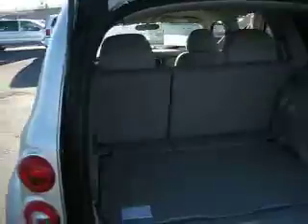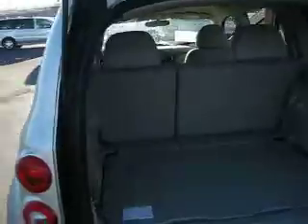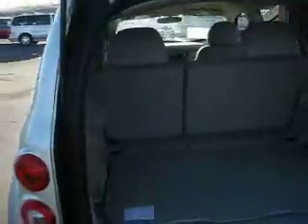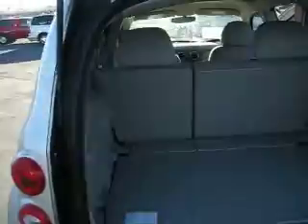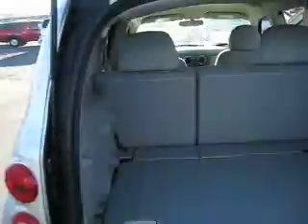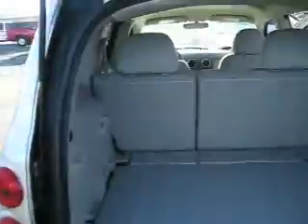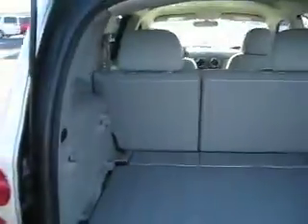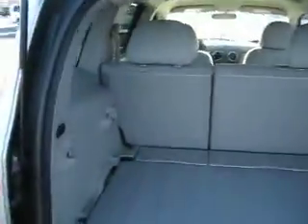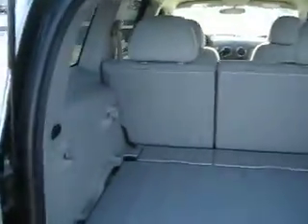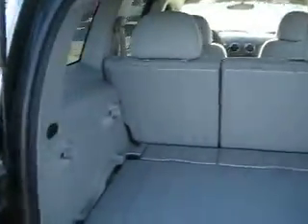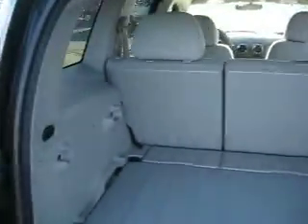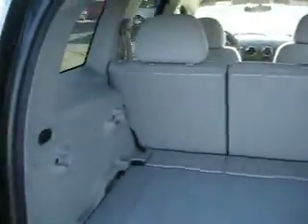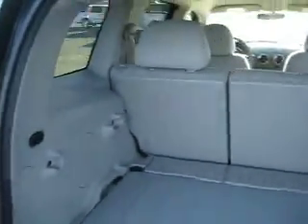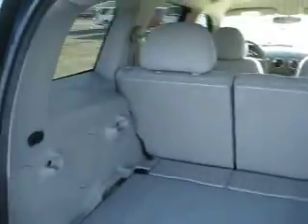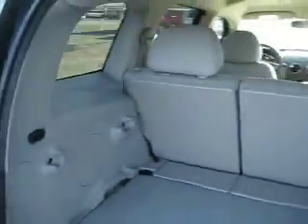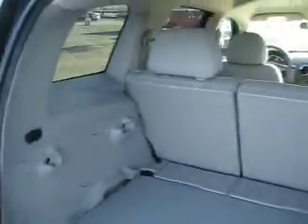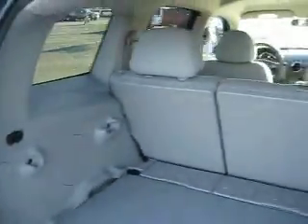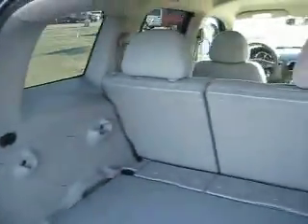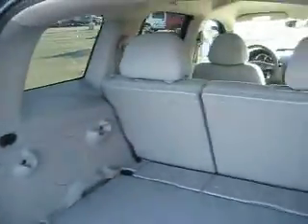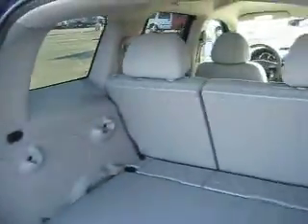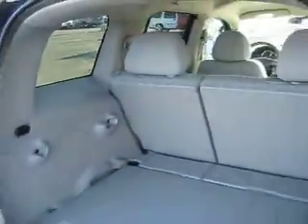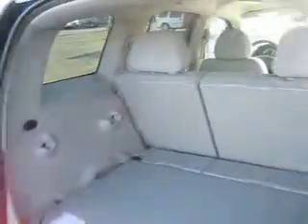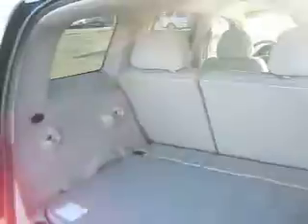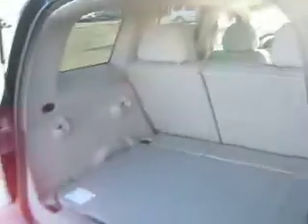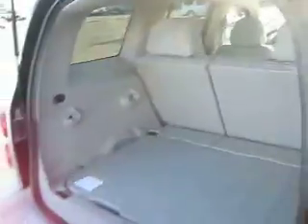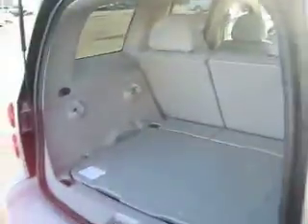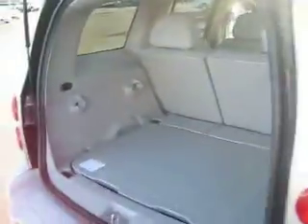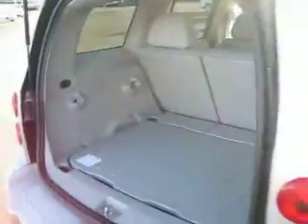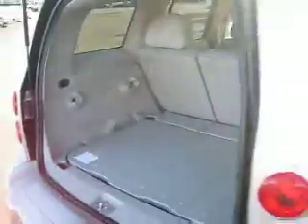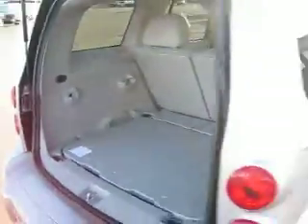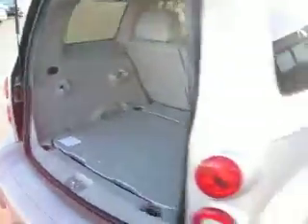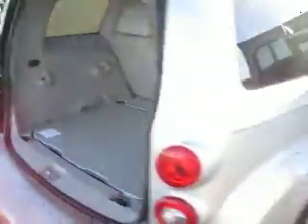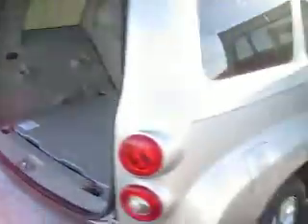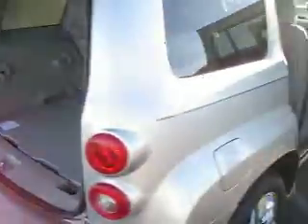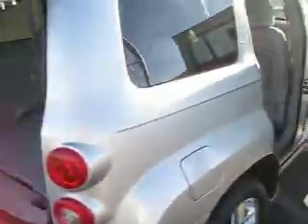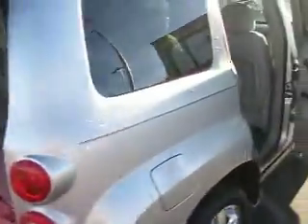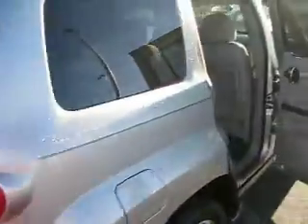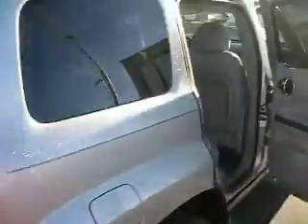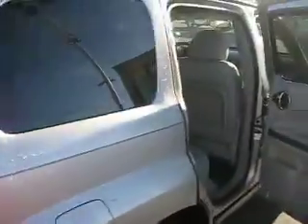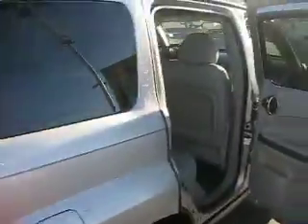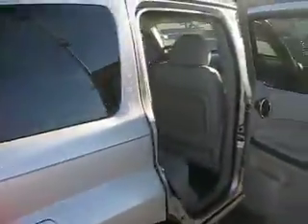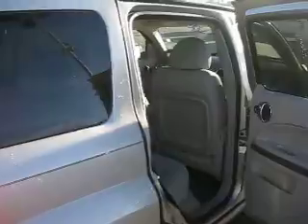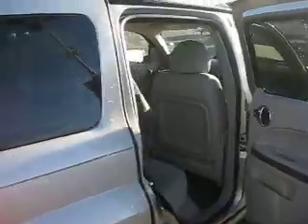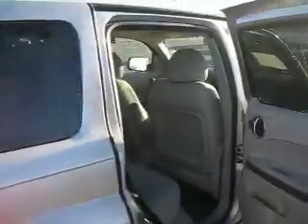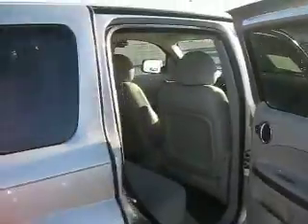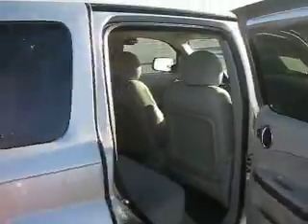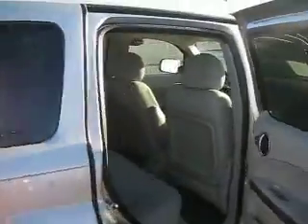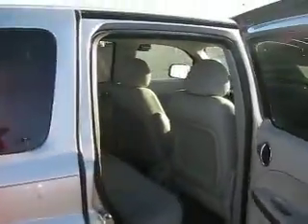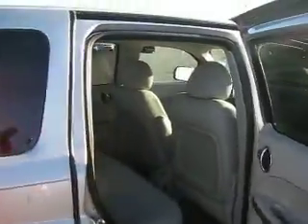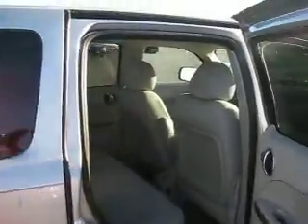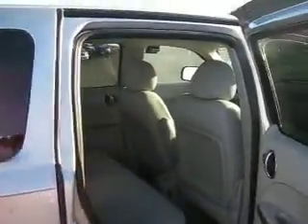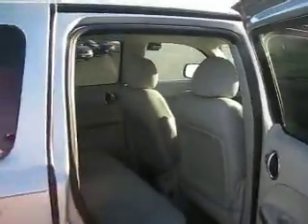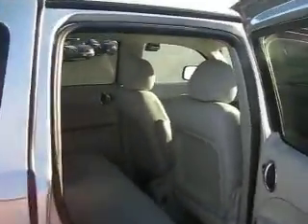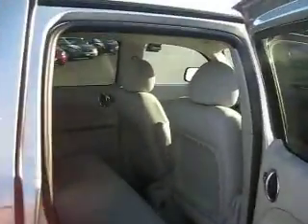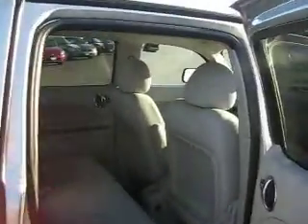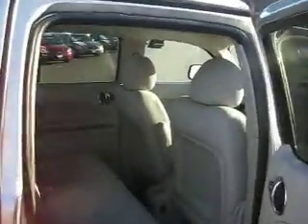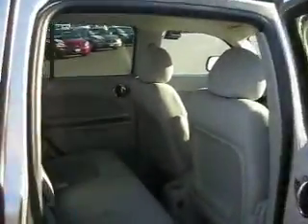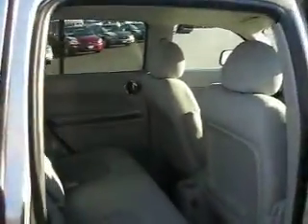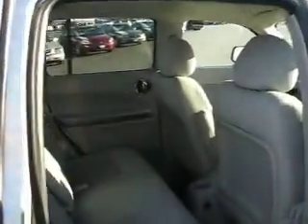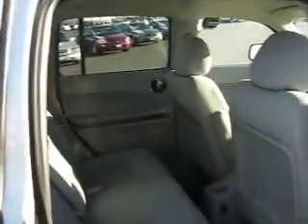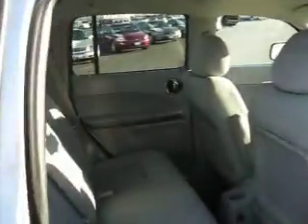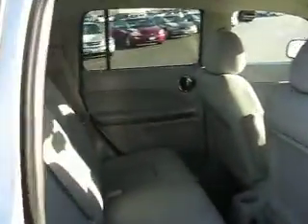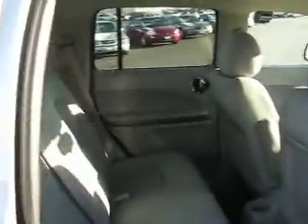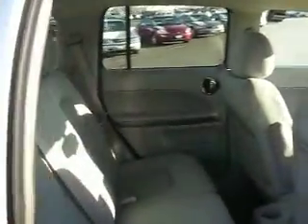It has a large cargo area for all you need. Inside we can fit up to 5 passengers.